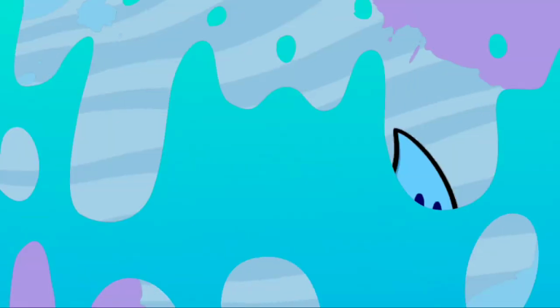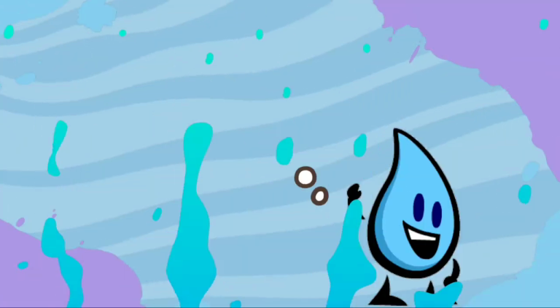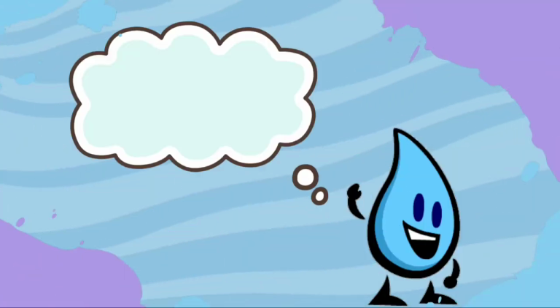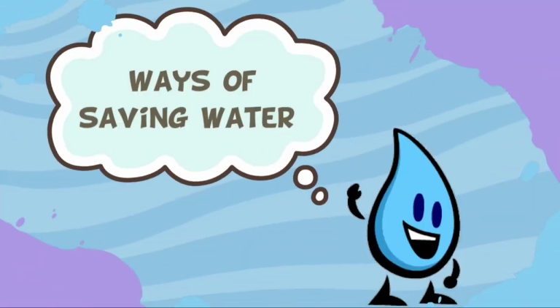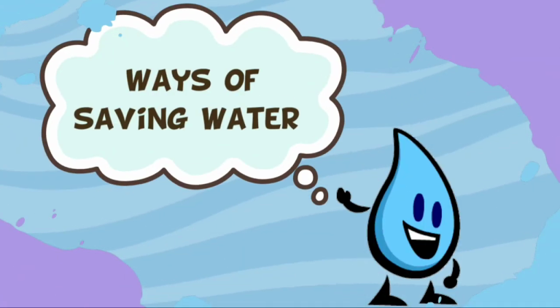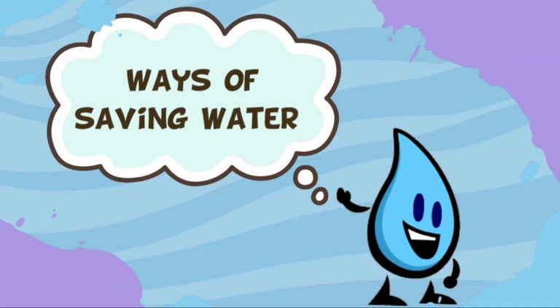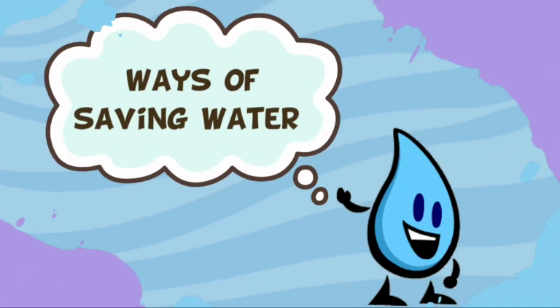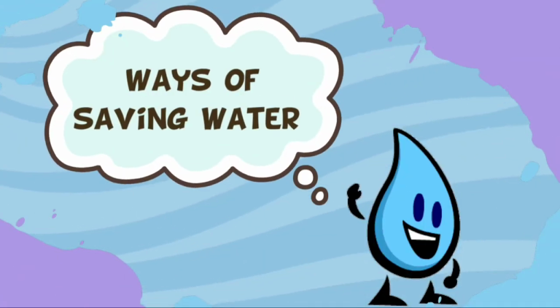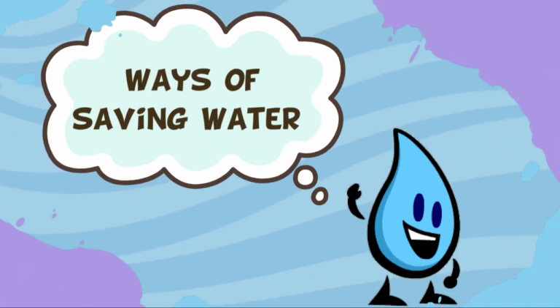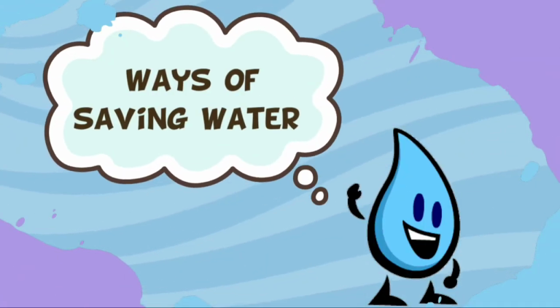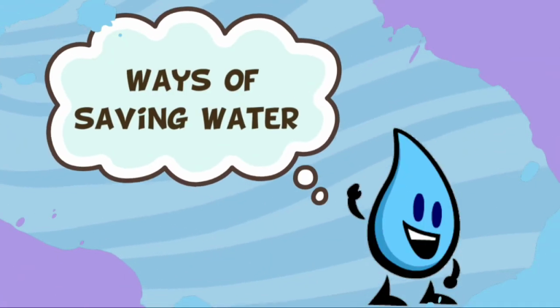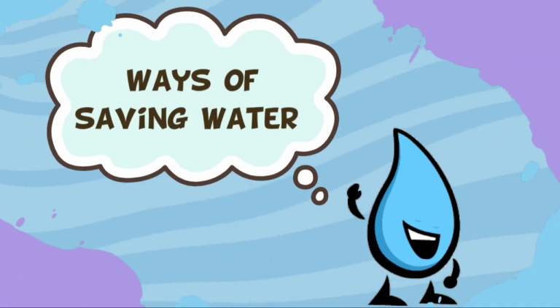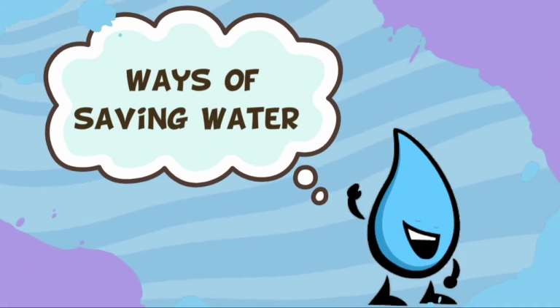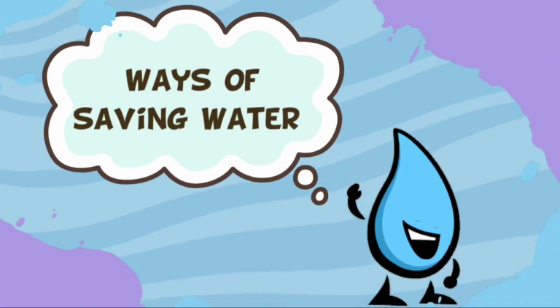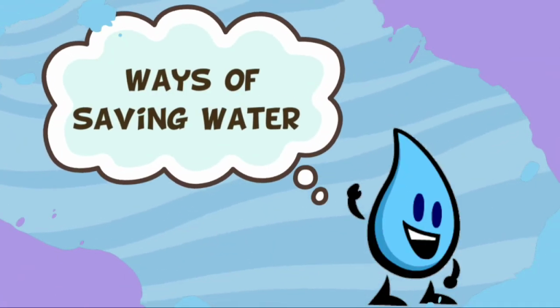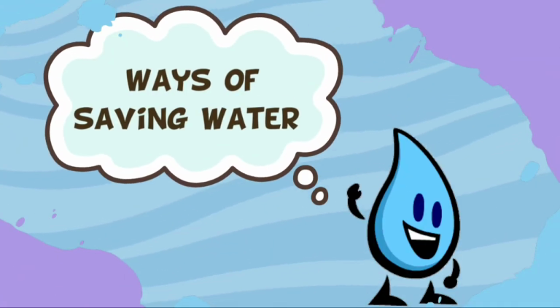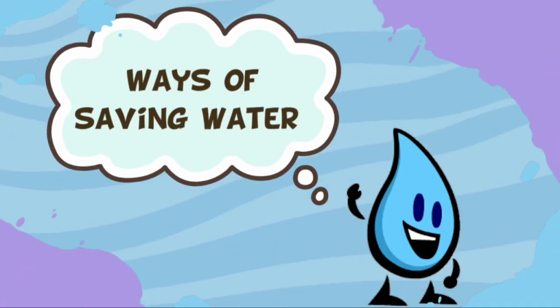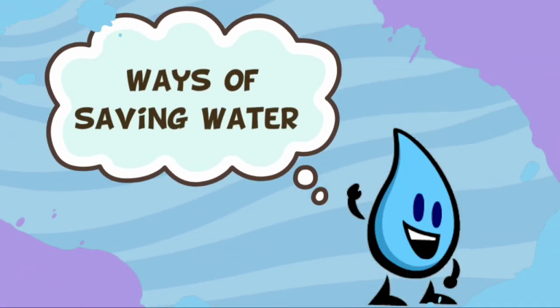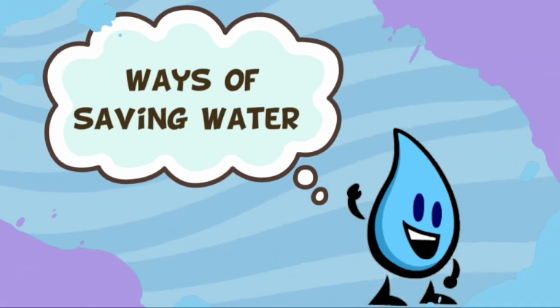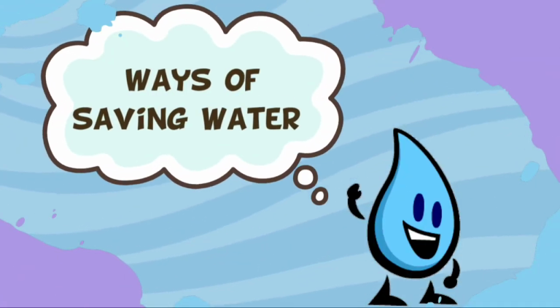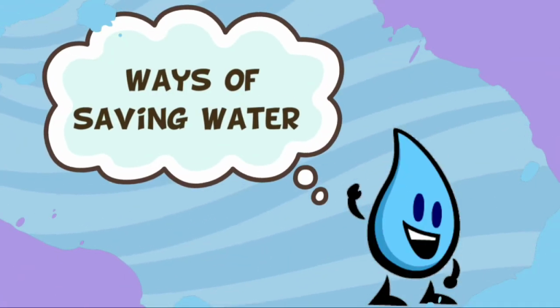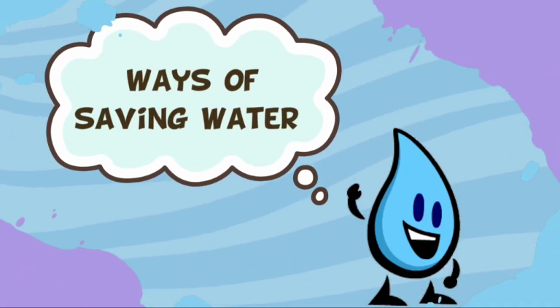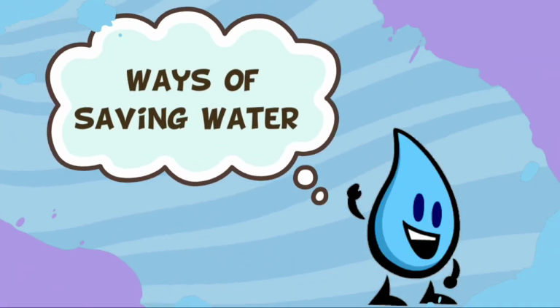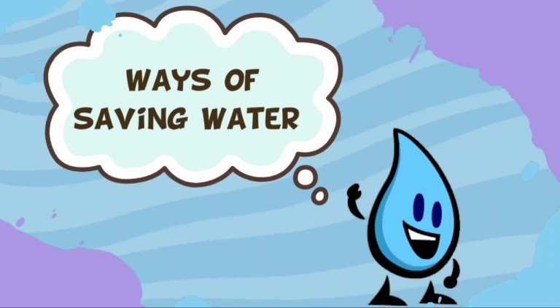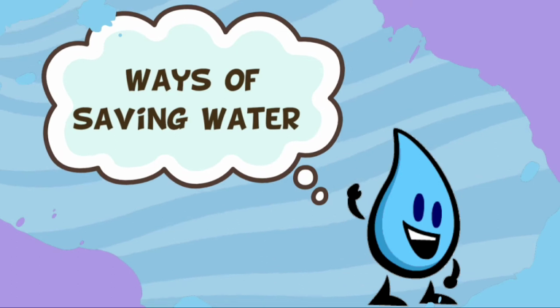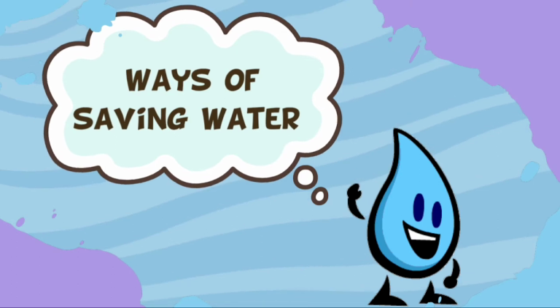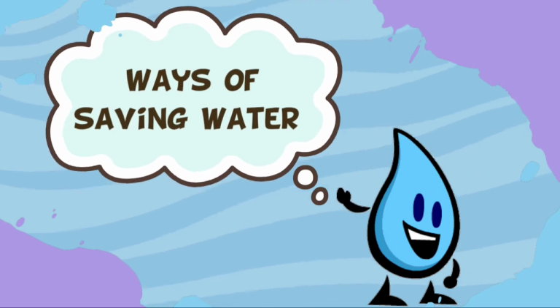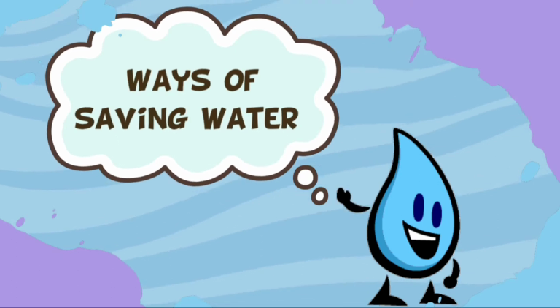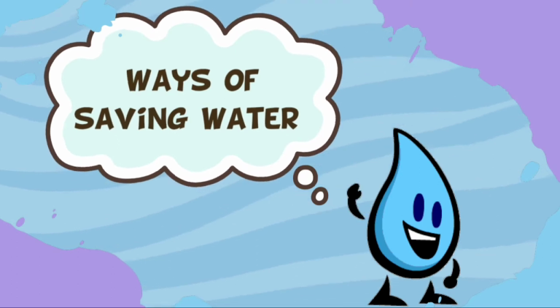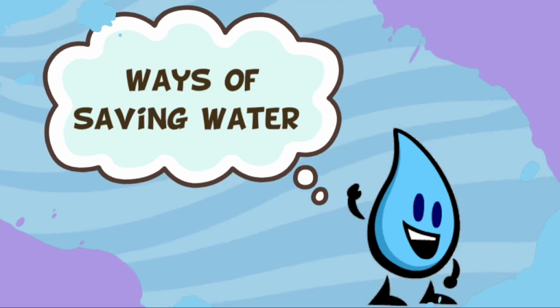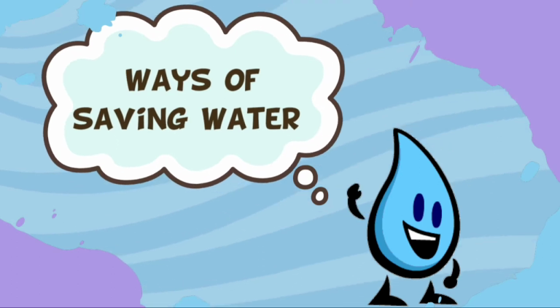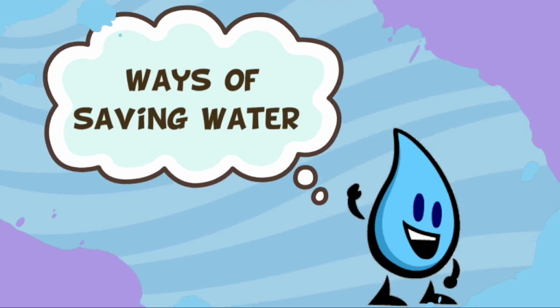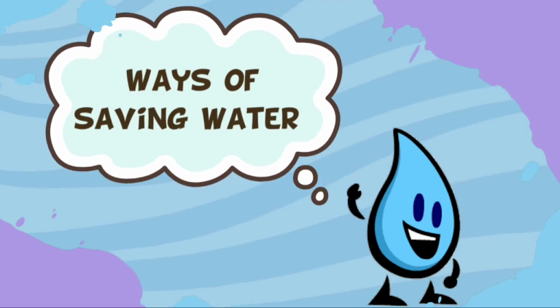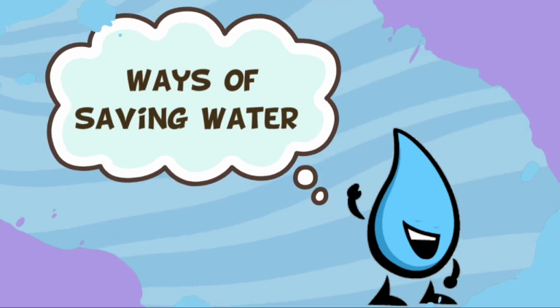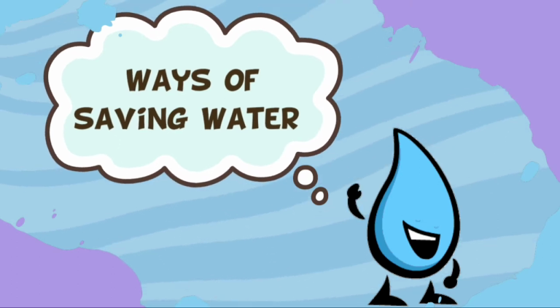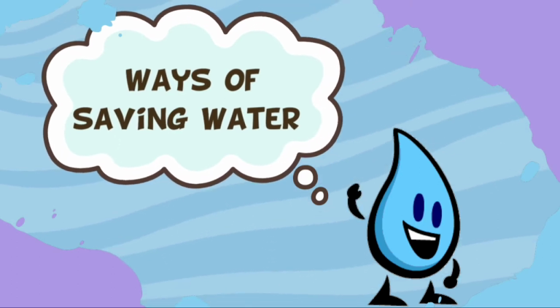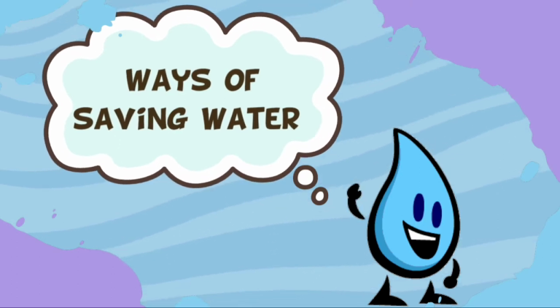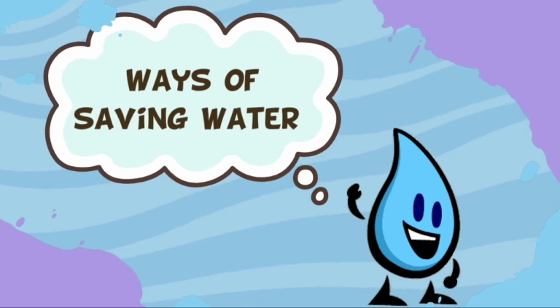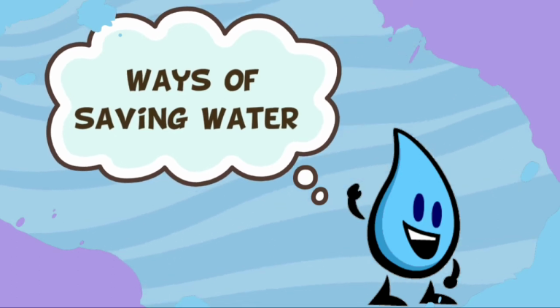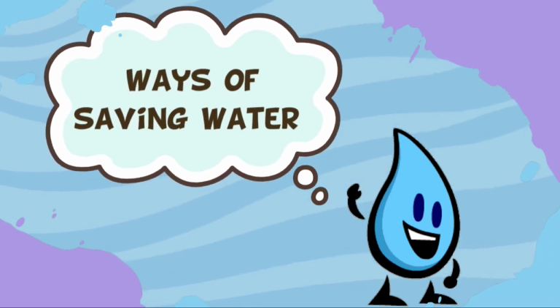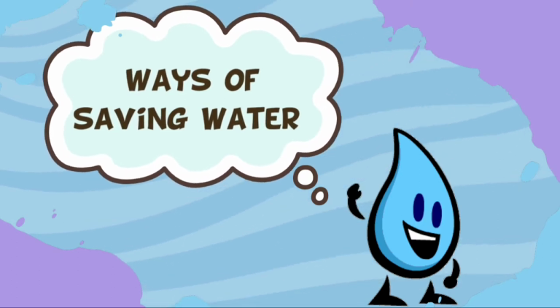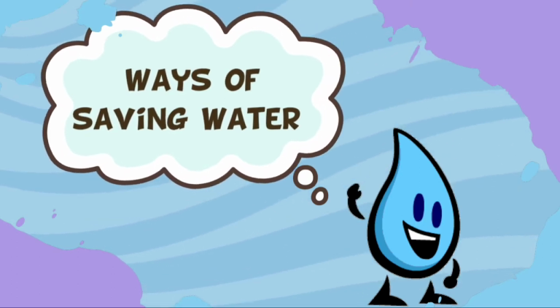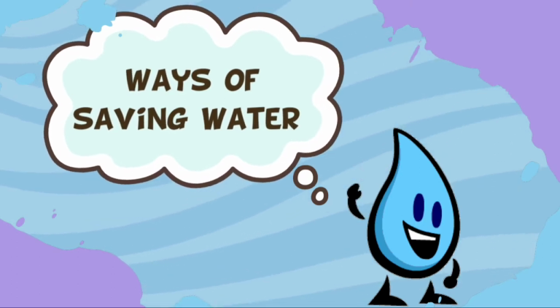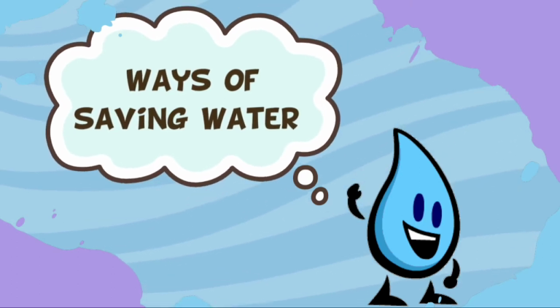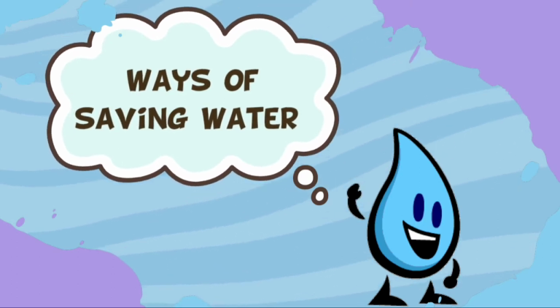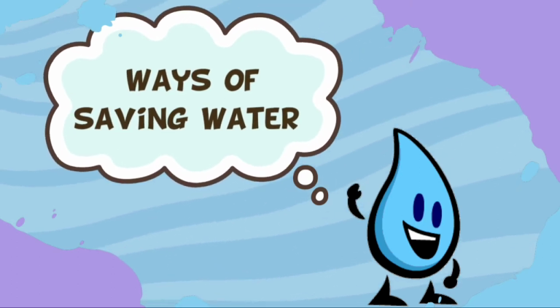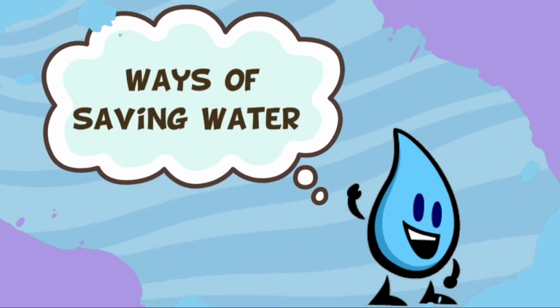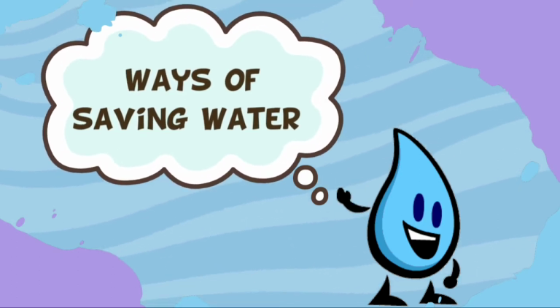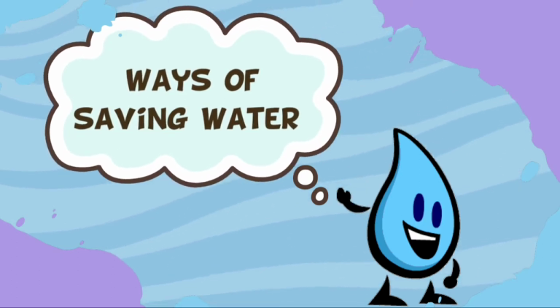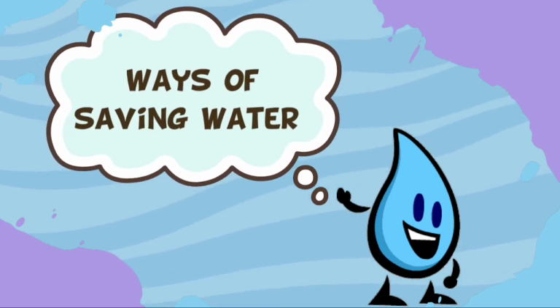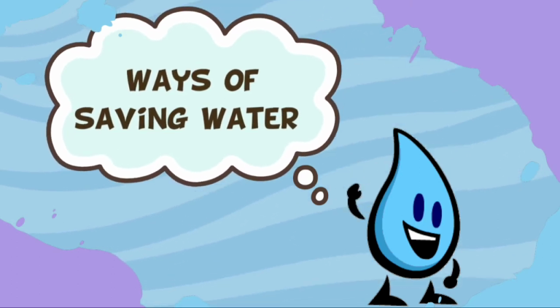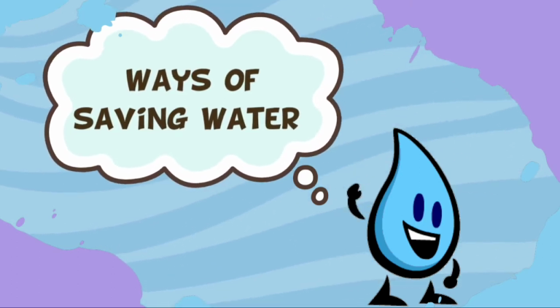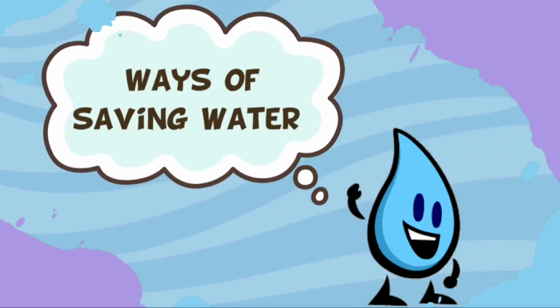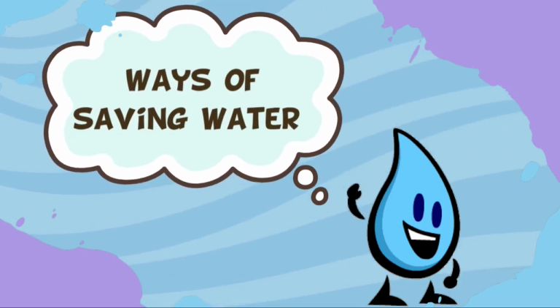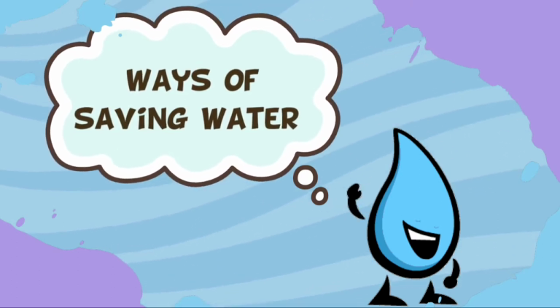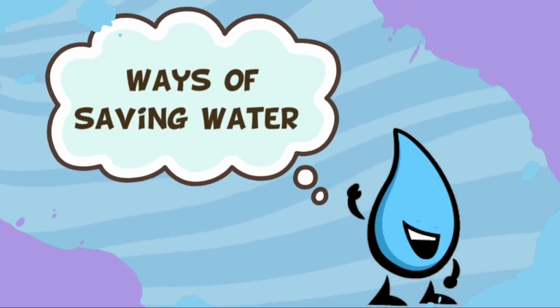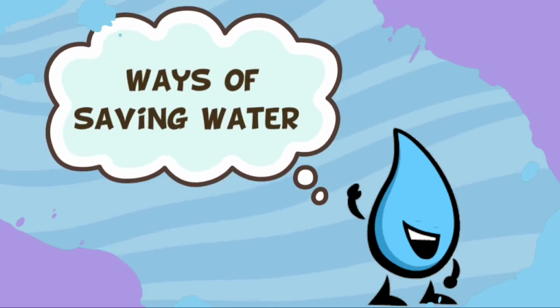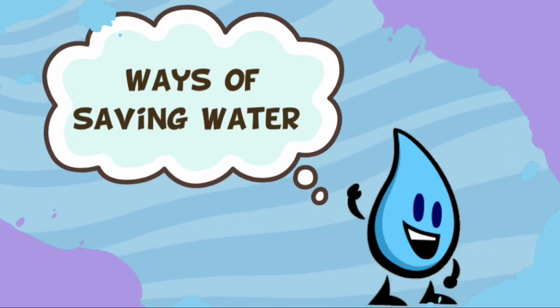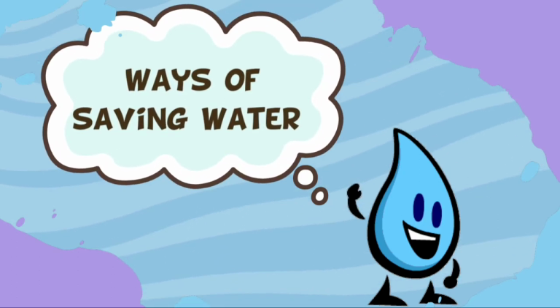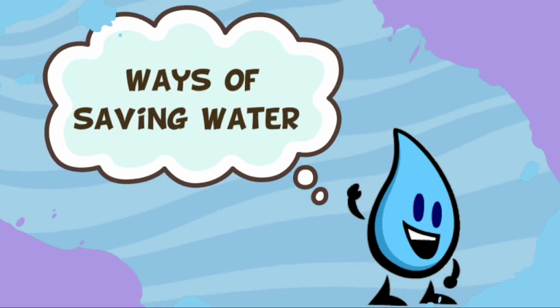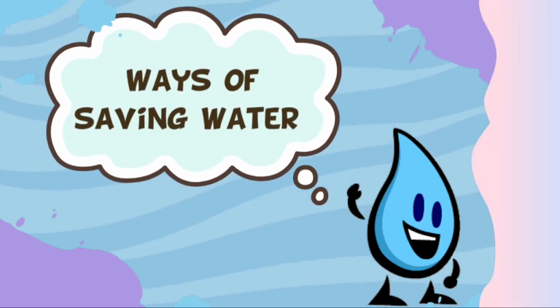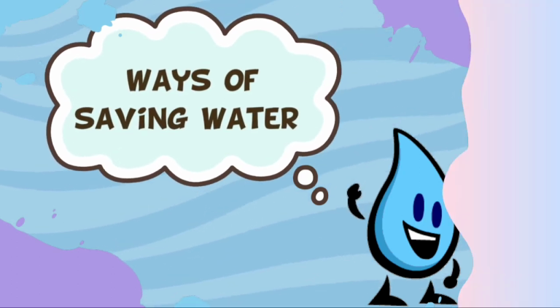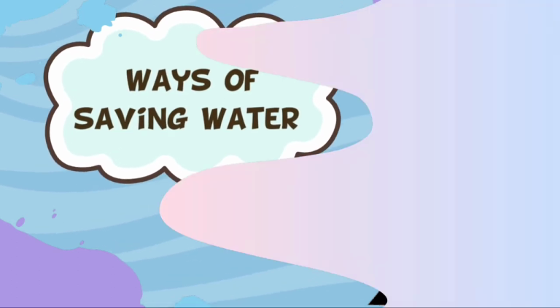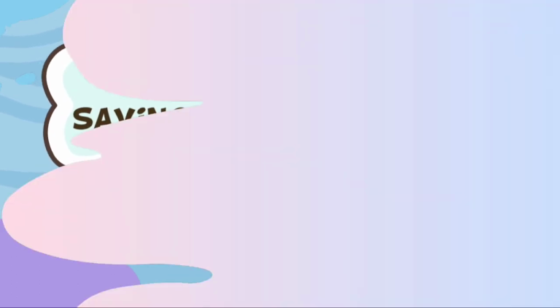Hi kids! Today, I'm going to teach you how to save water. Here are the ways of saving water.